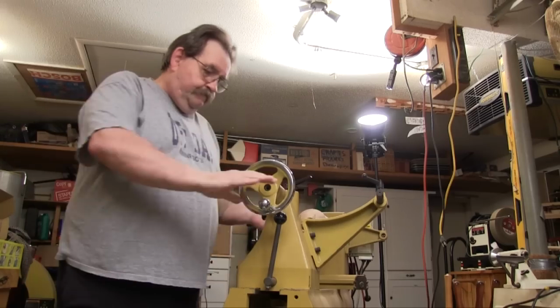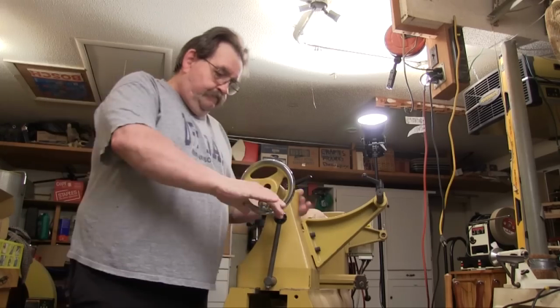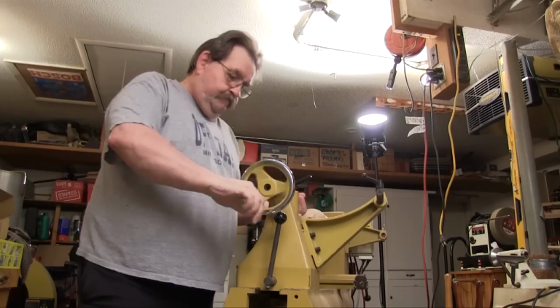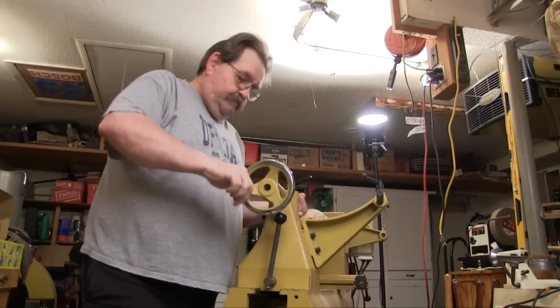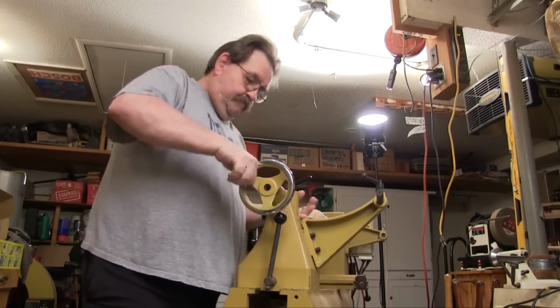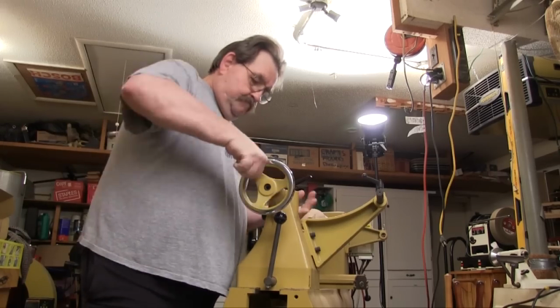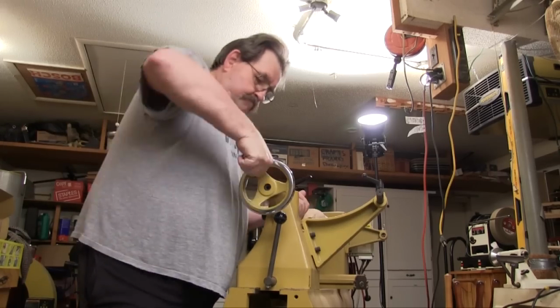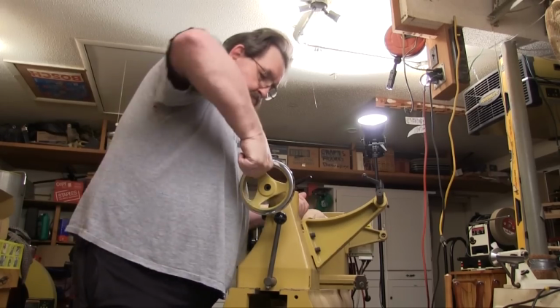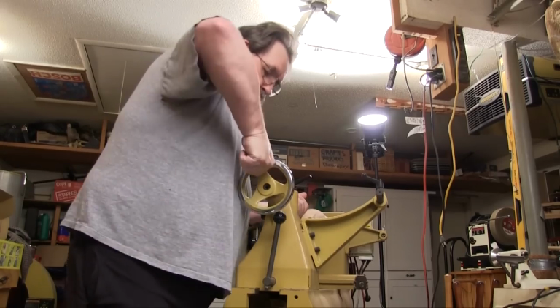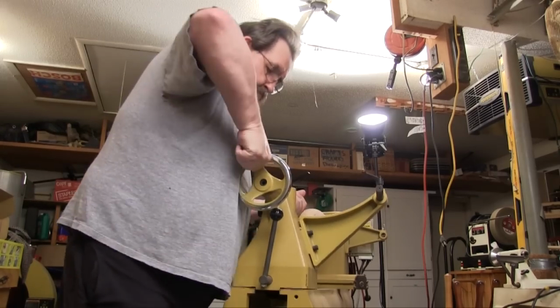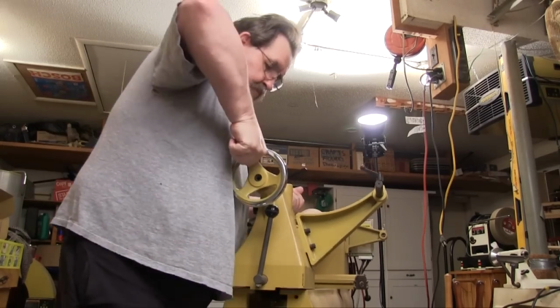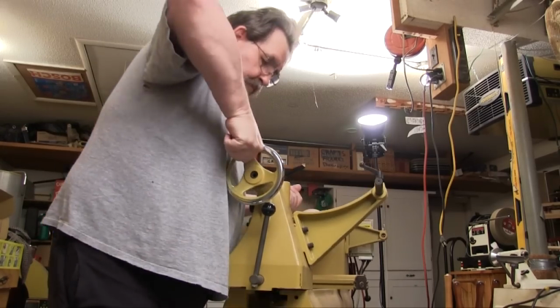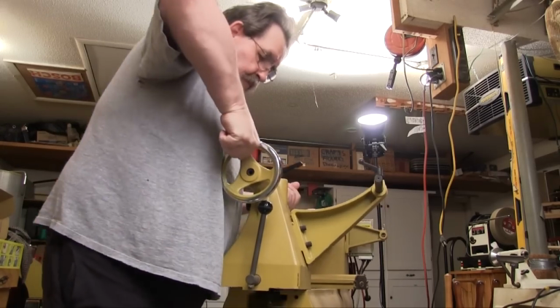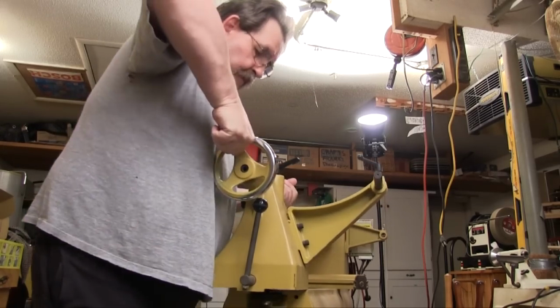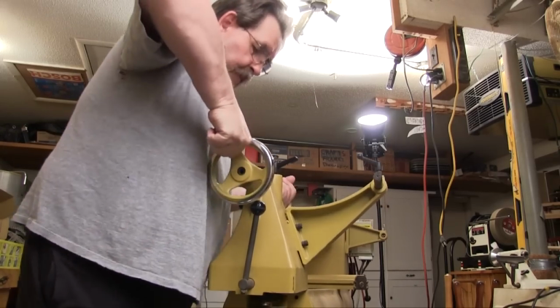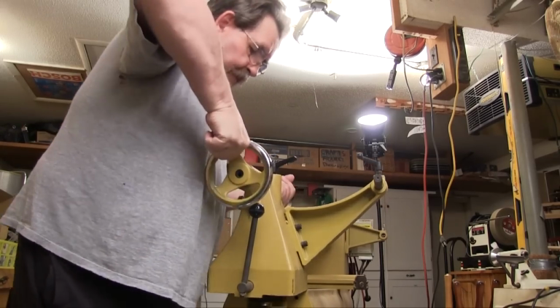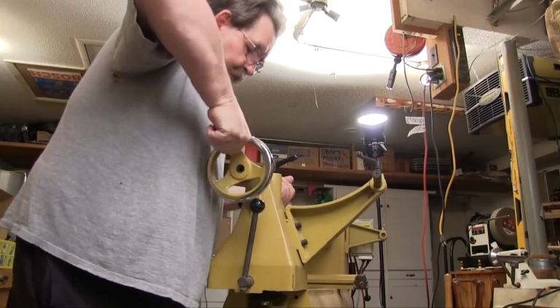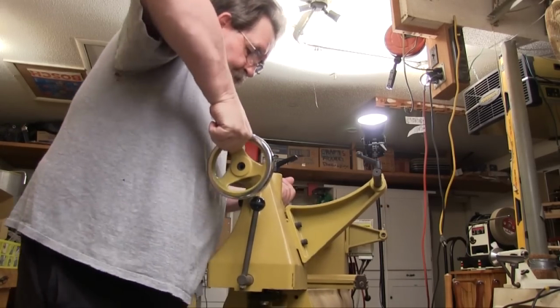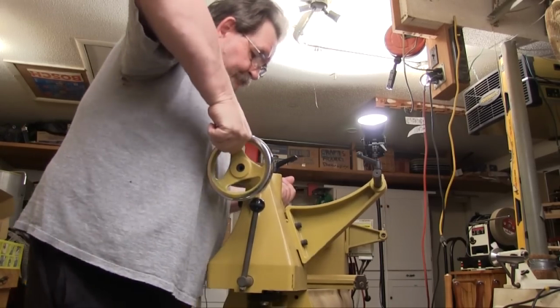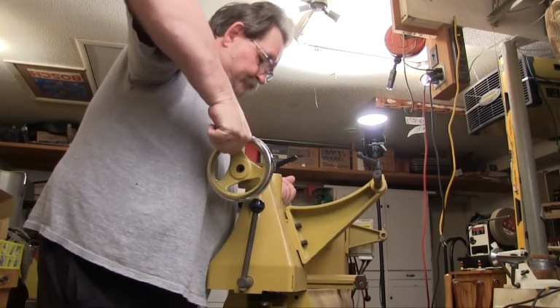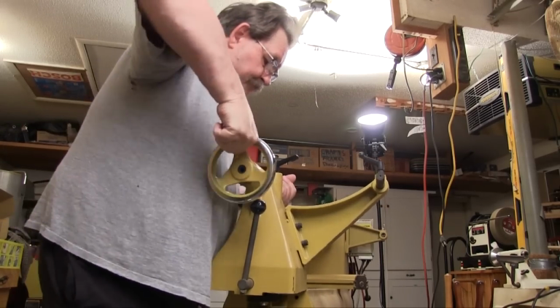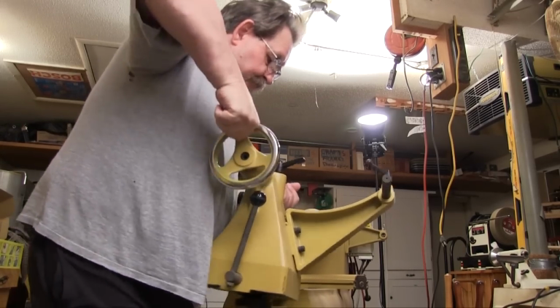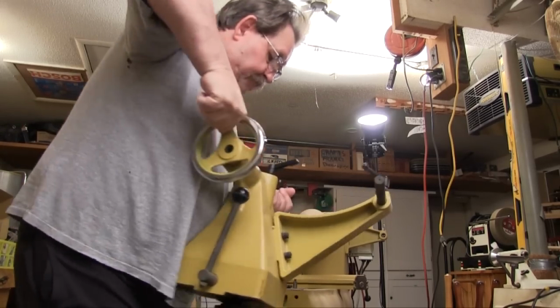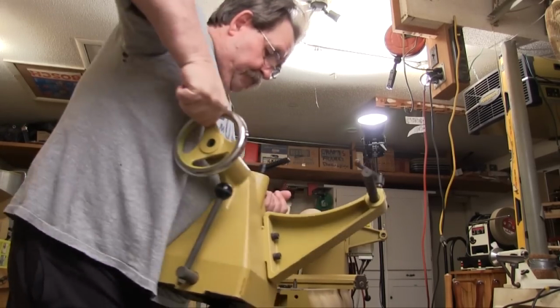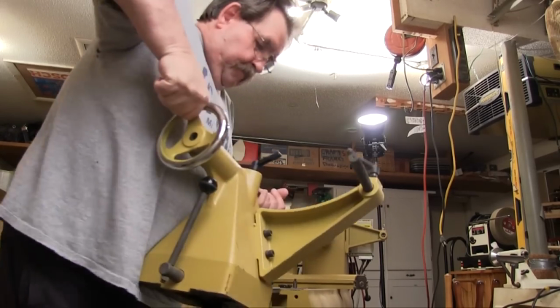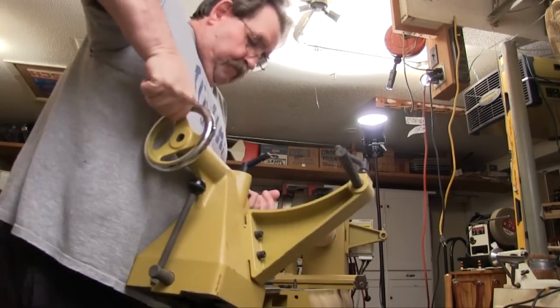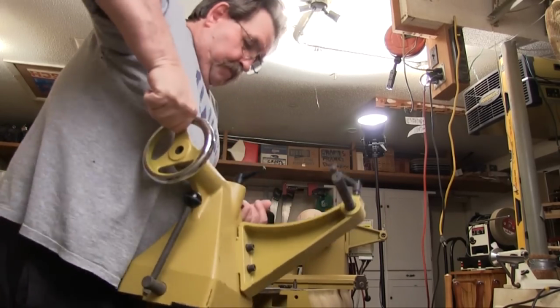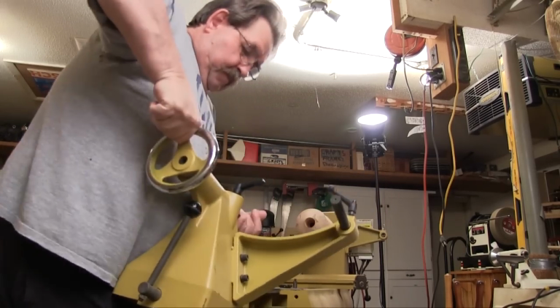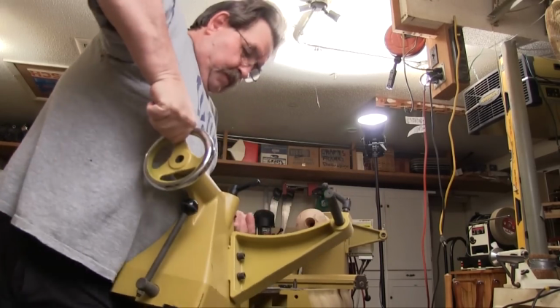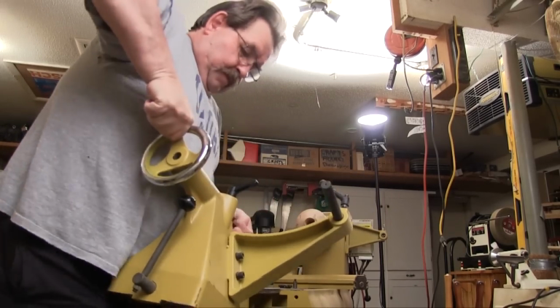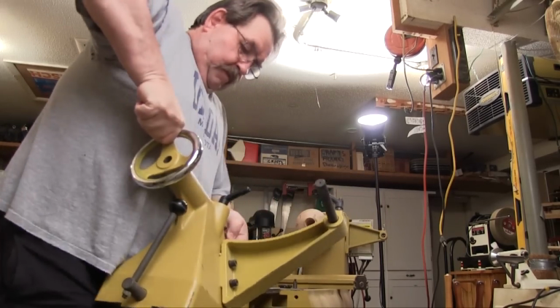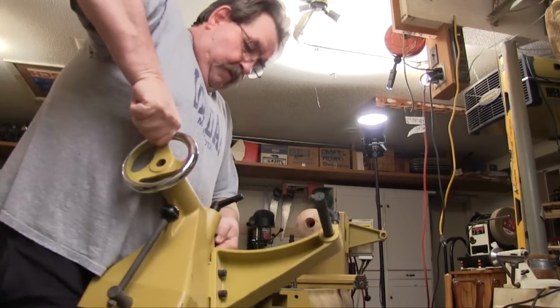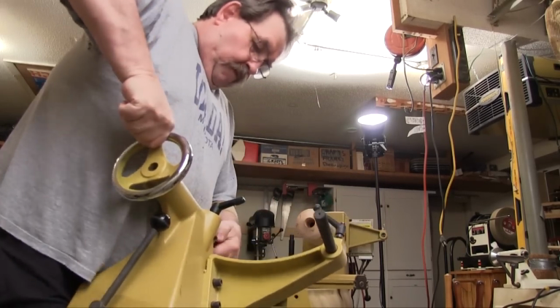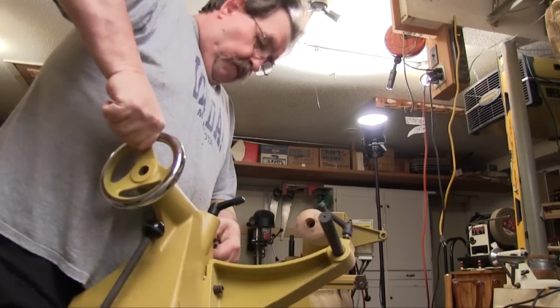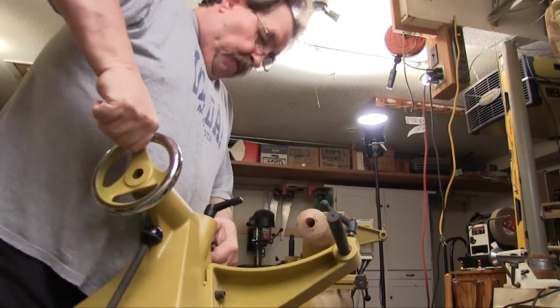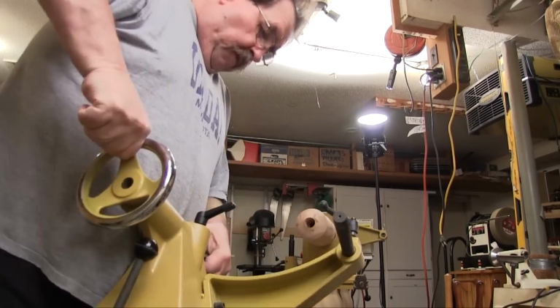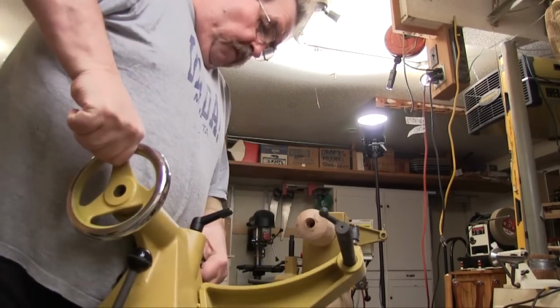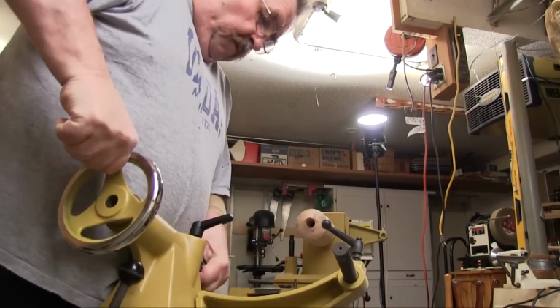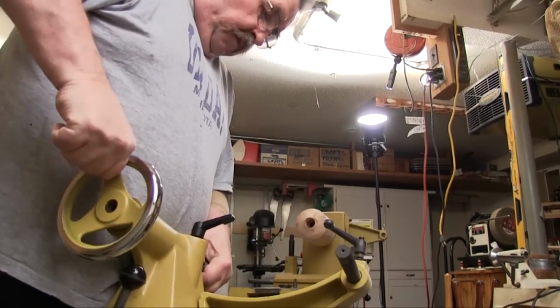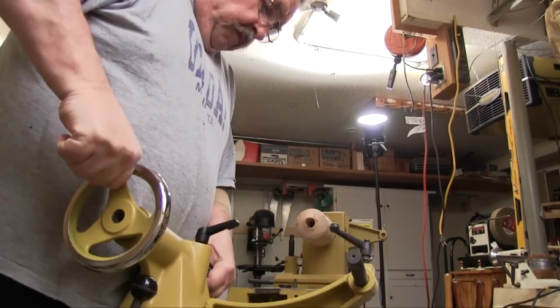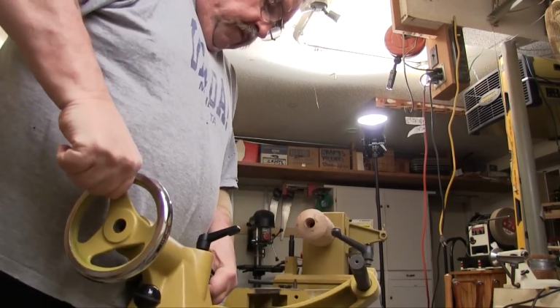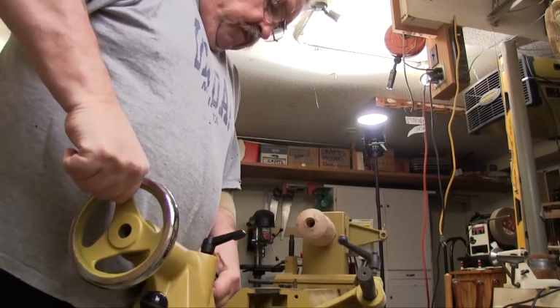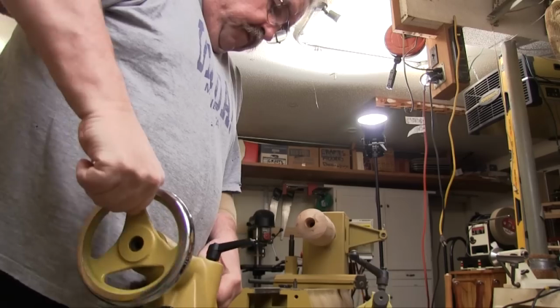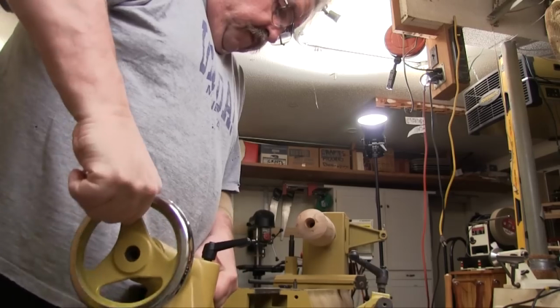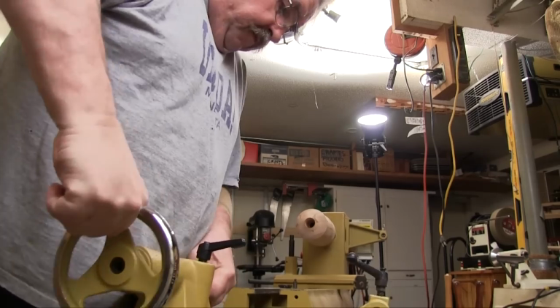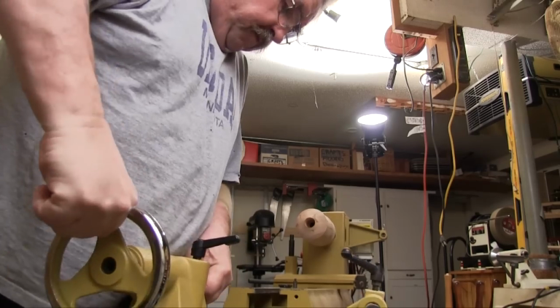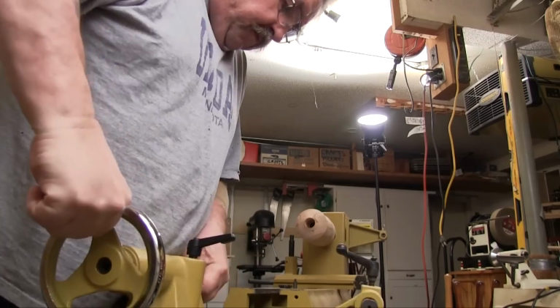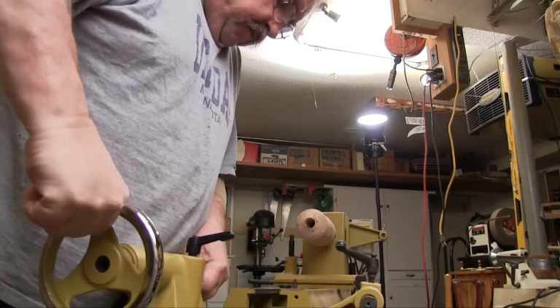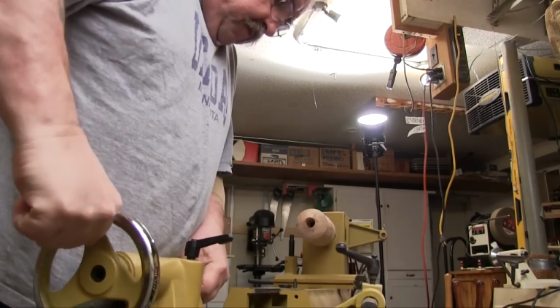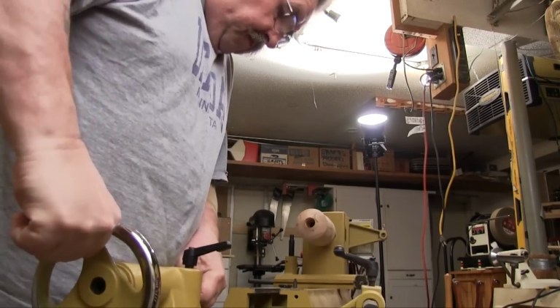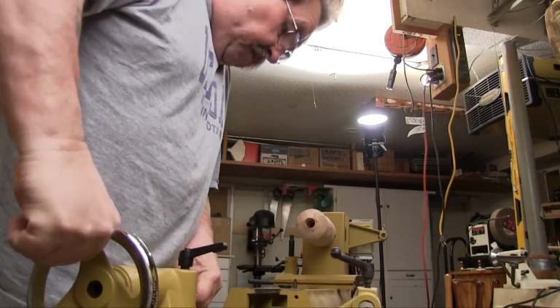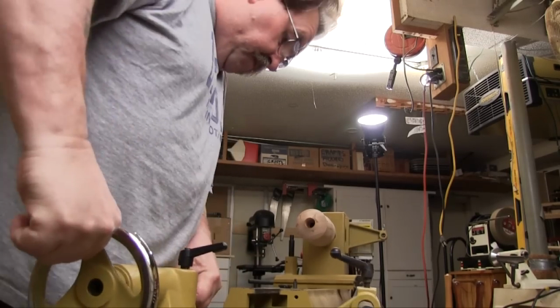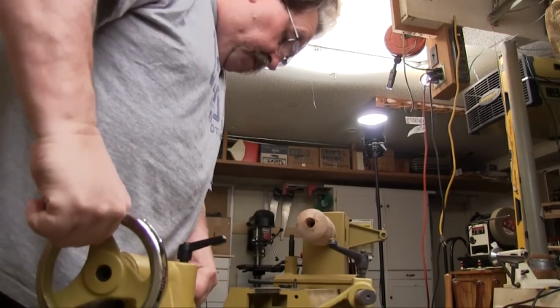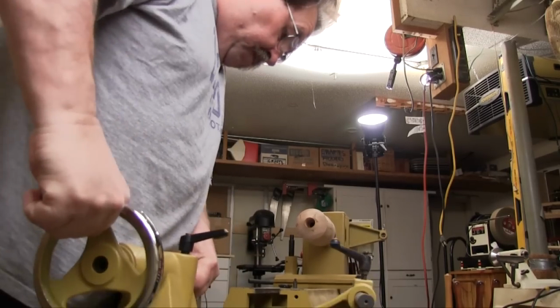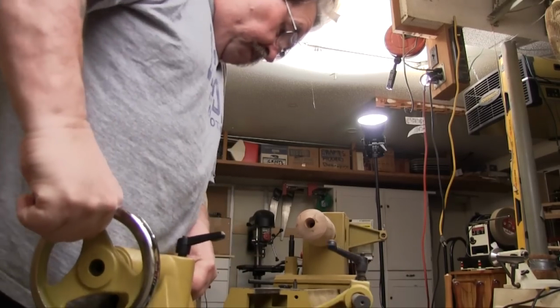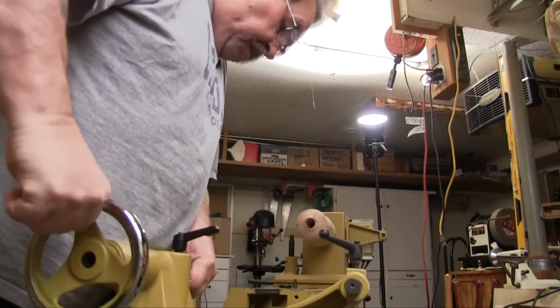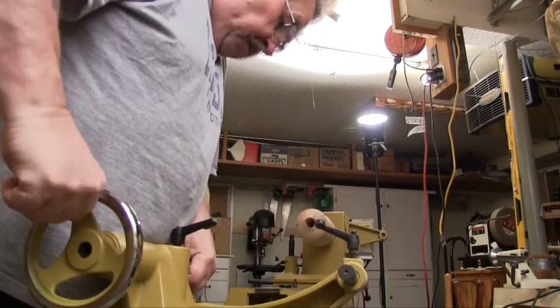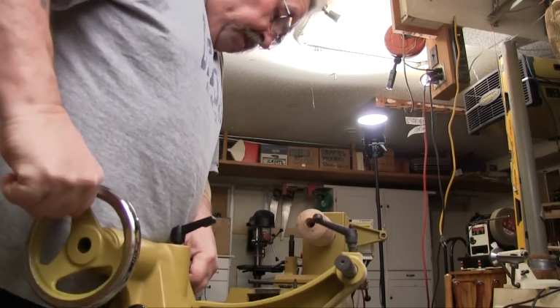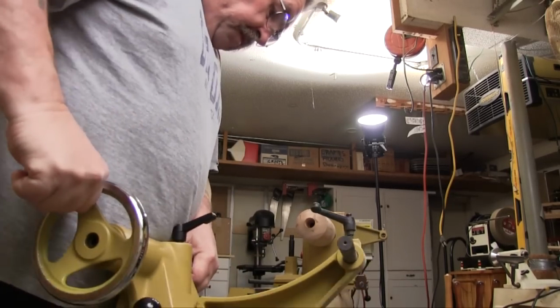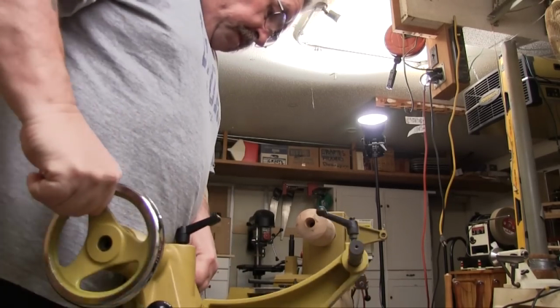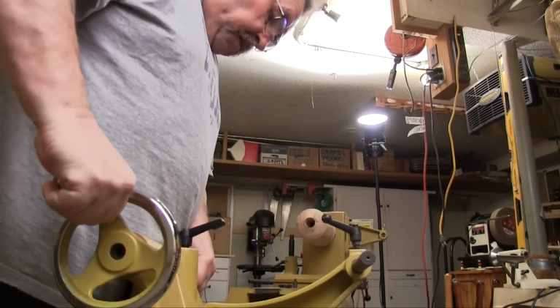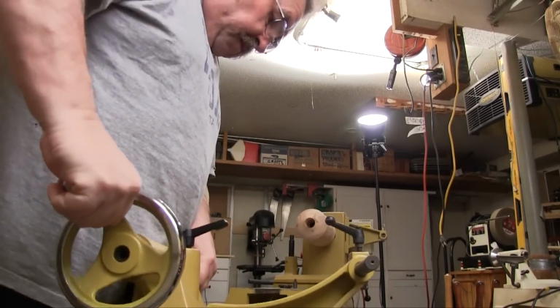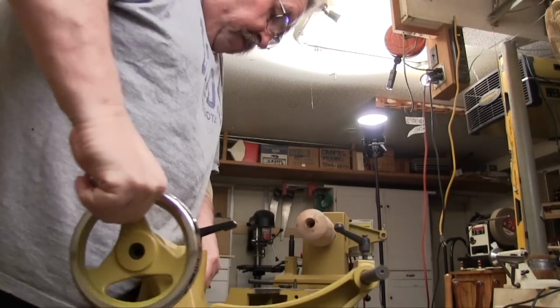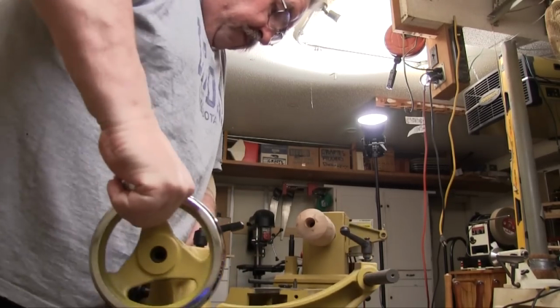The hardest part of setting this system up turned out to be getting my really heavy cast iron tail stock off of my Powermatic 3520B.